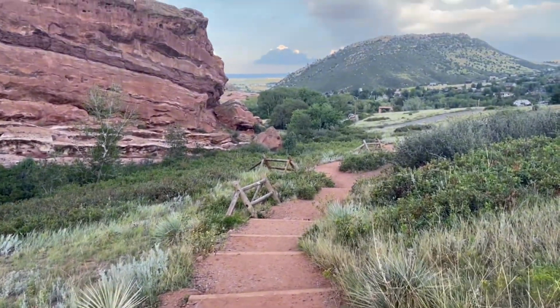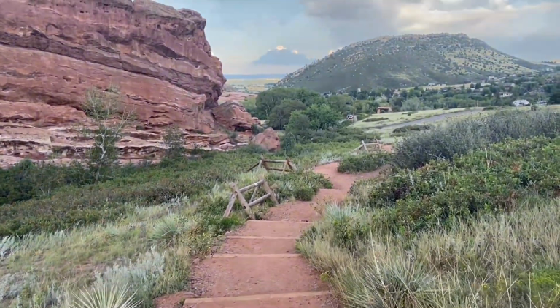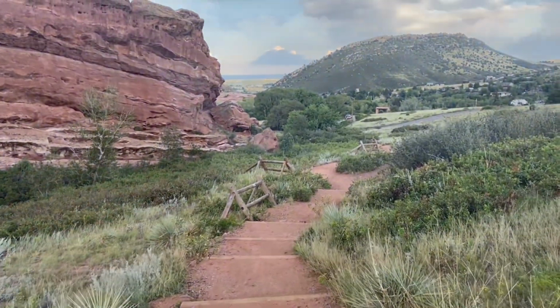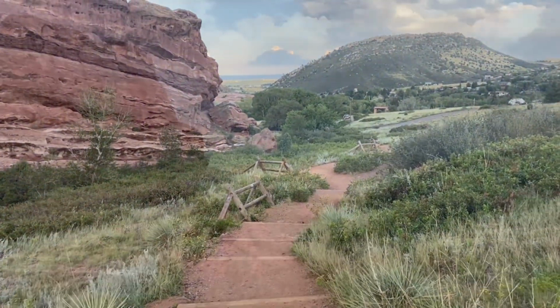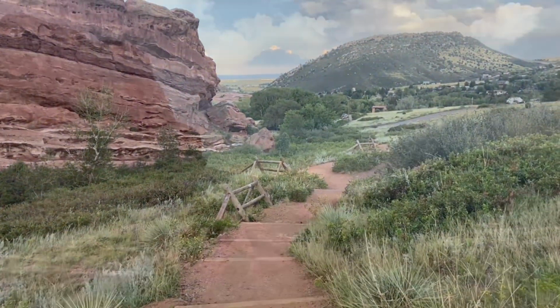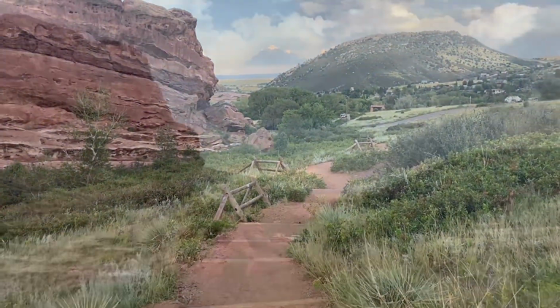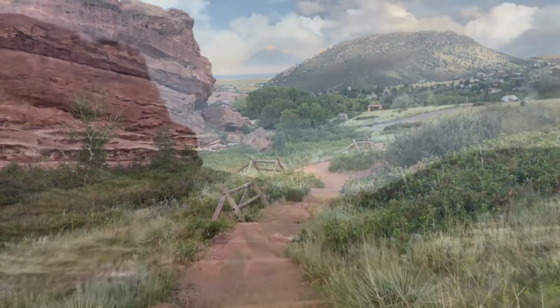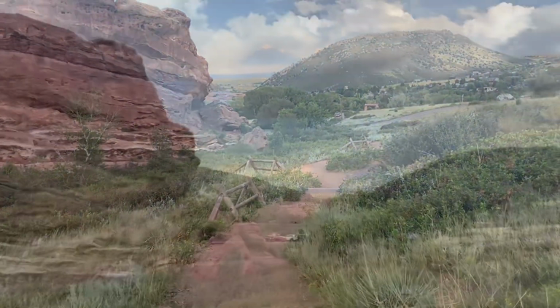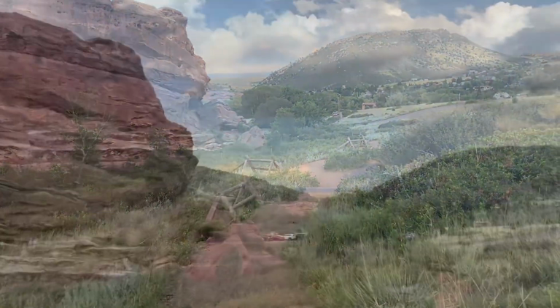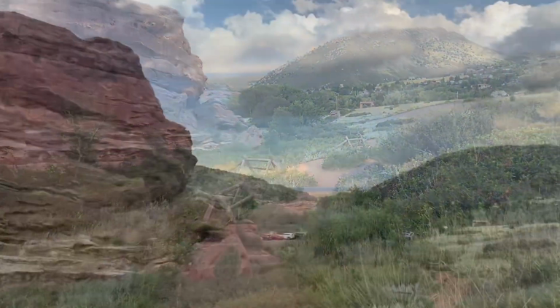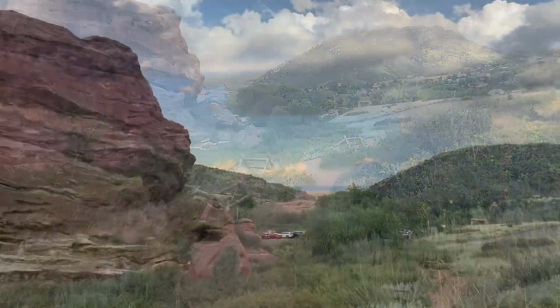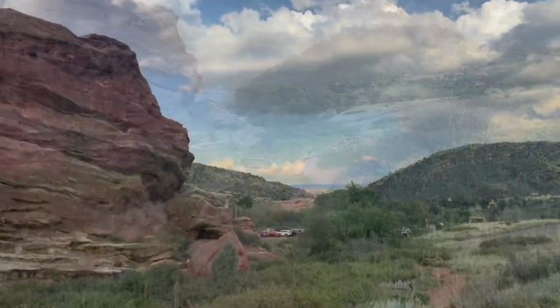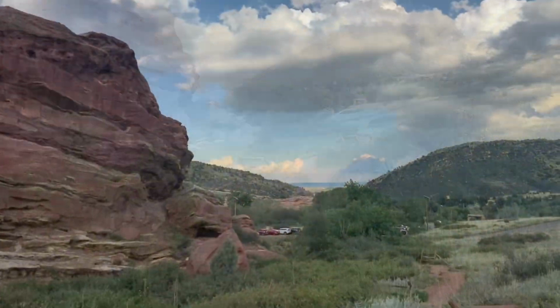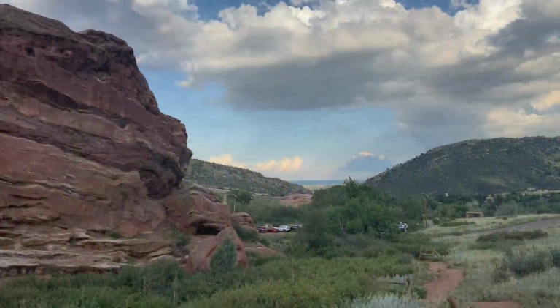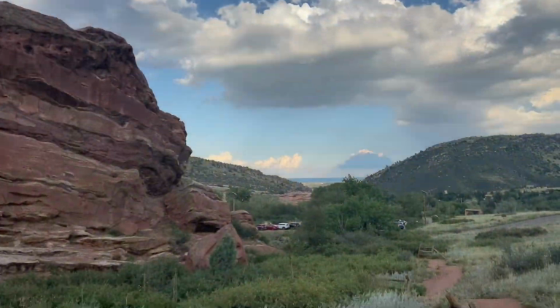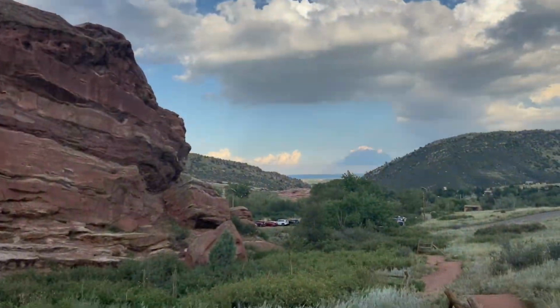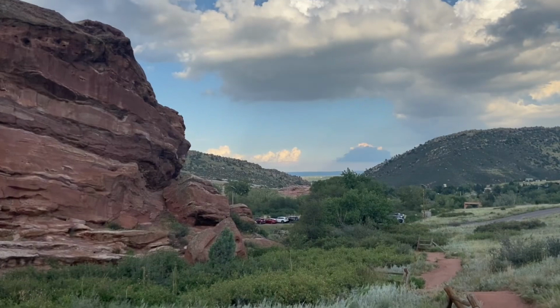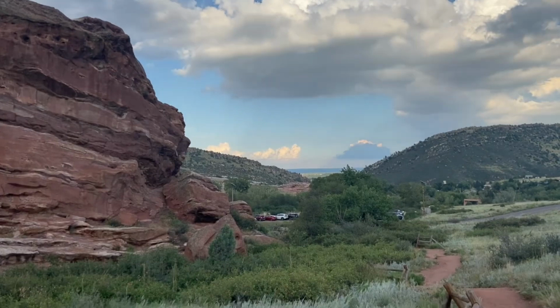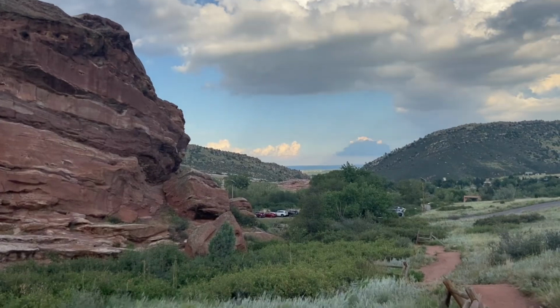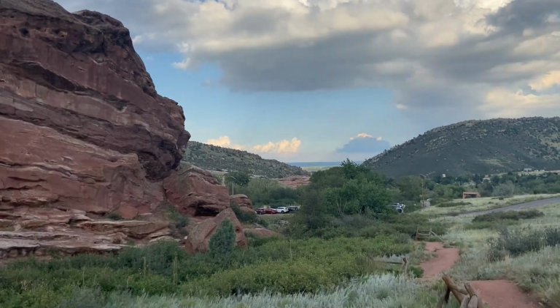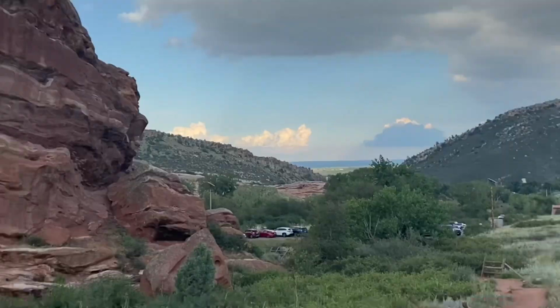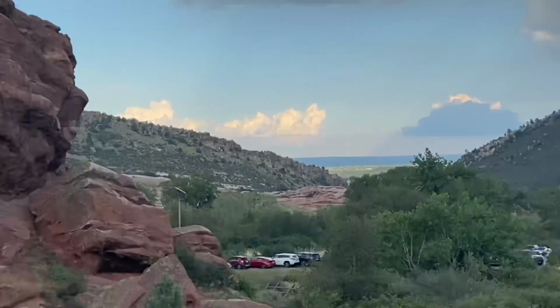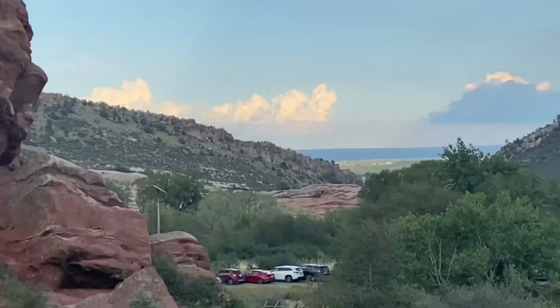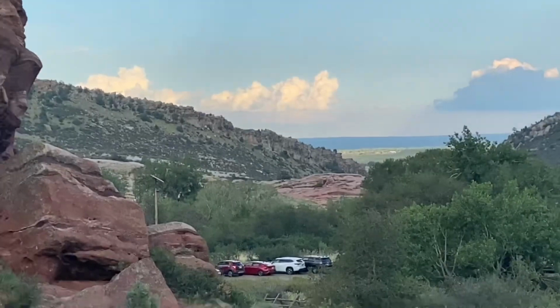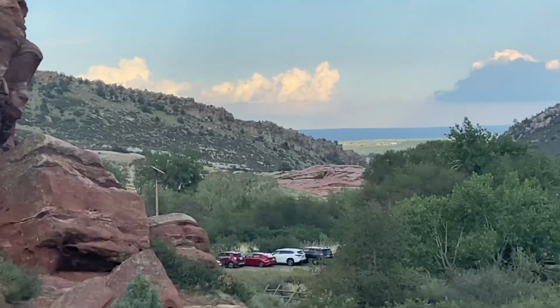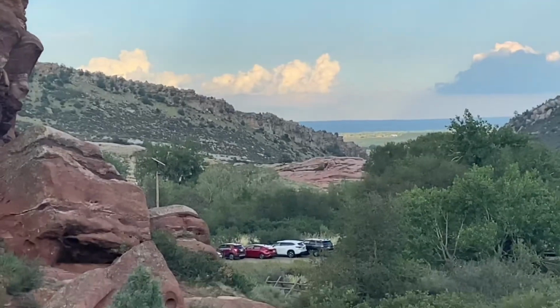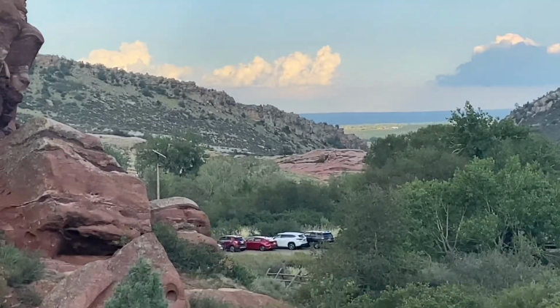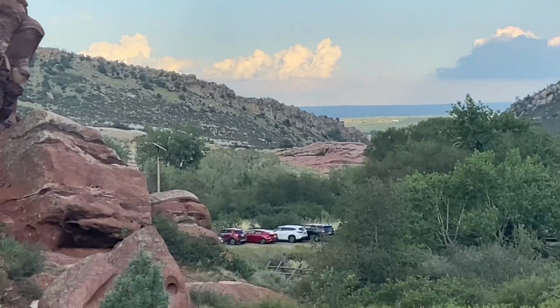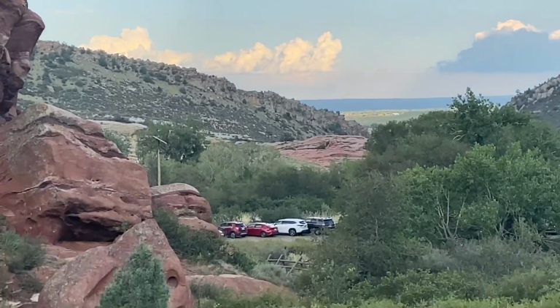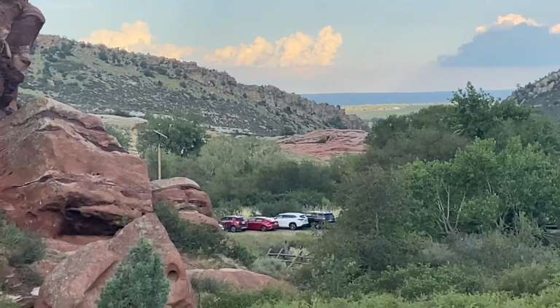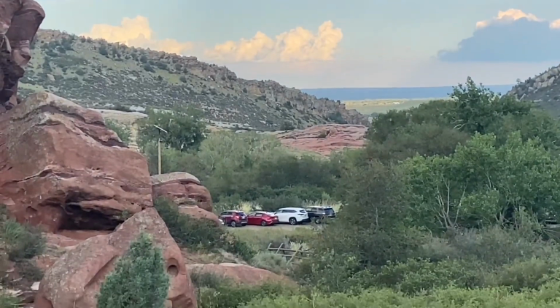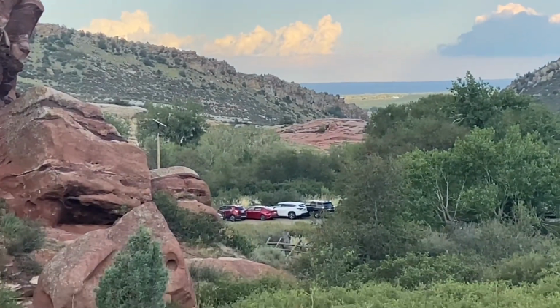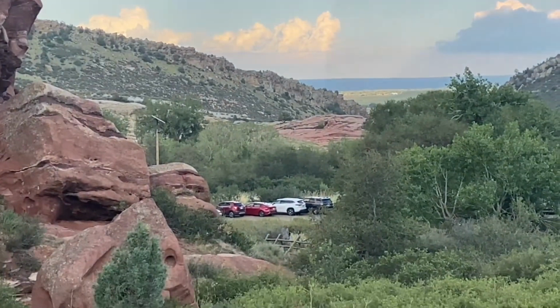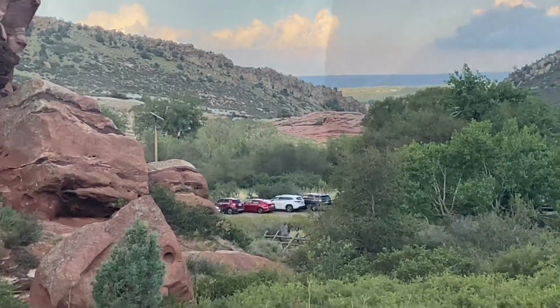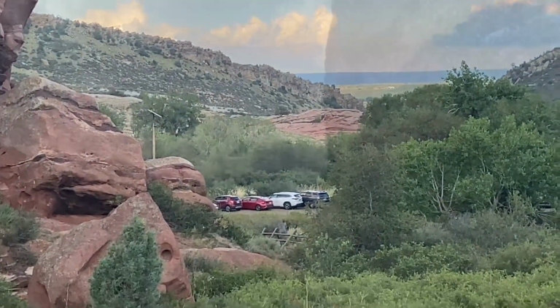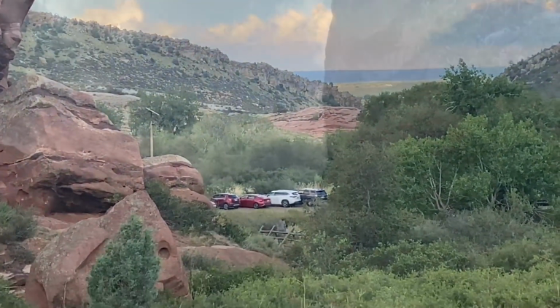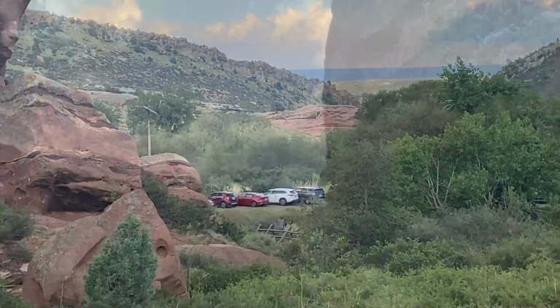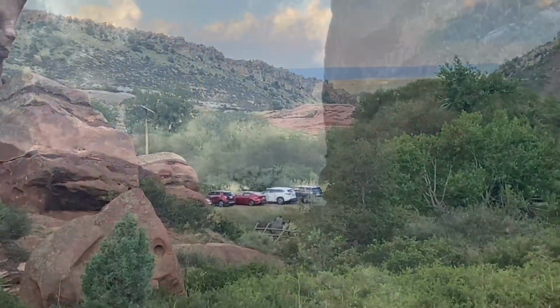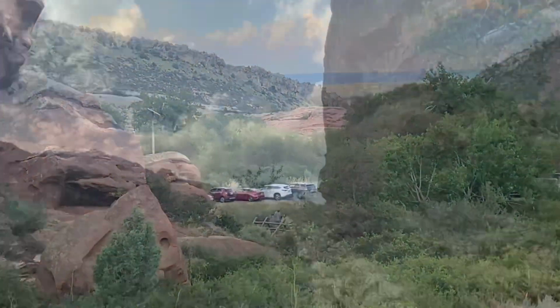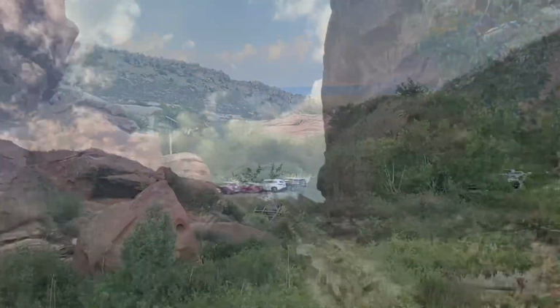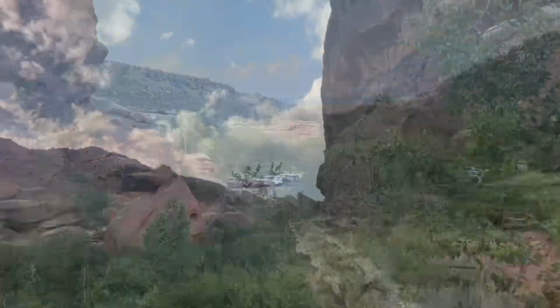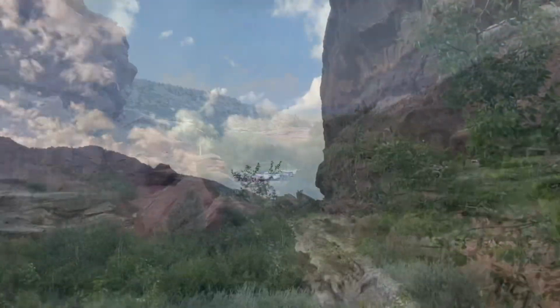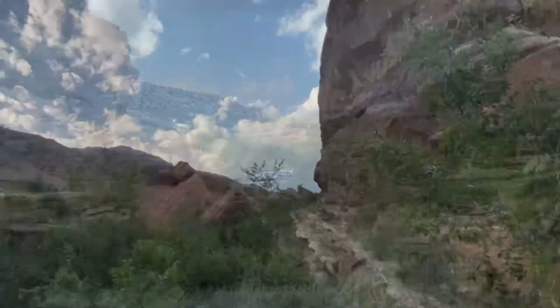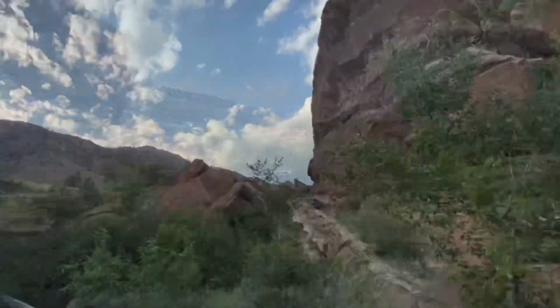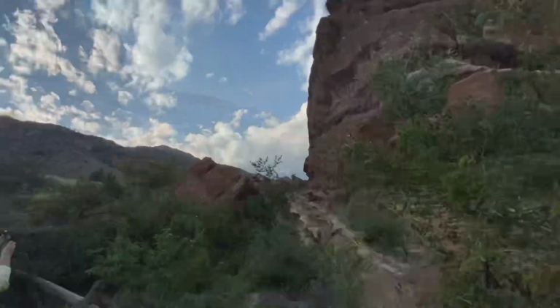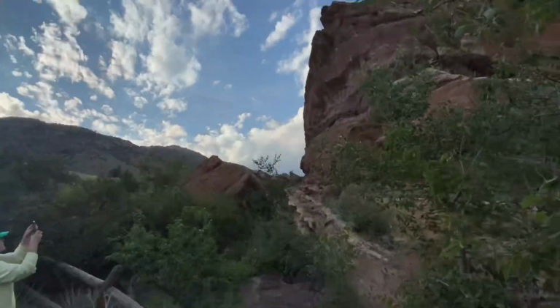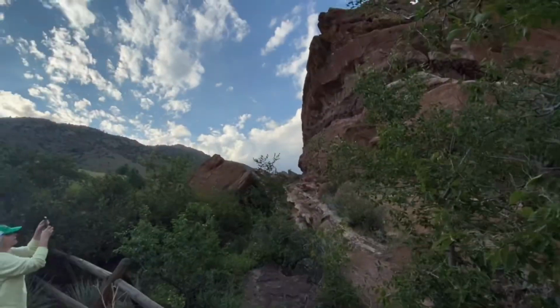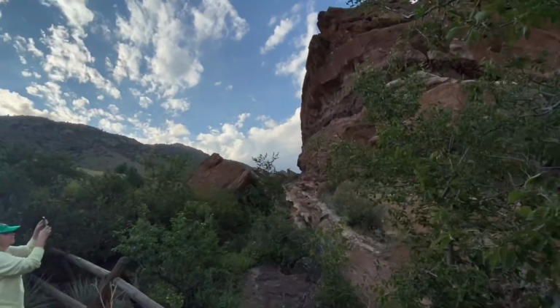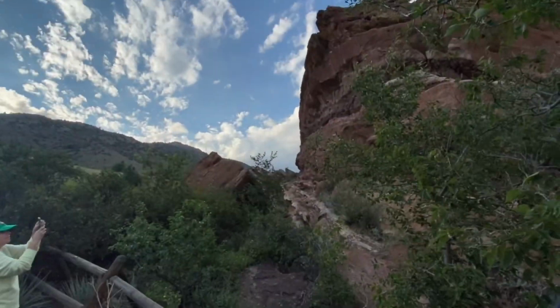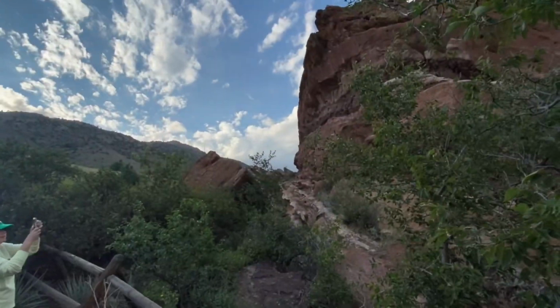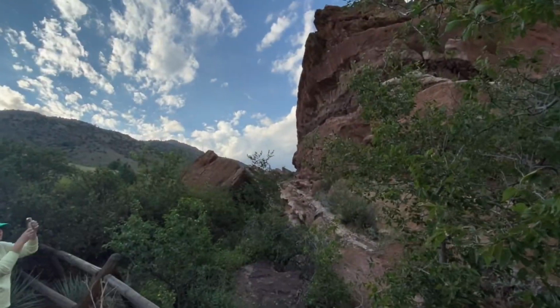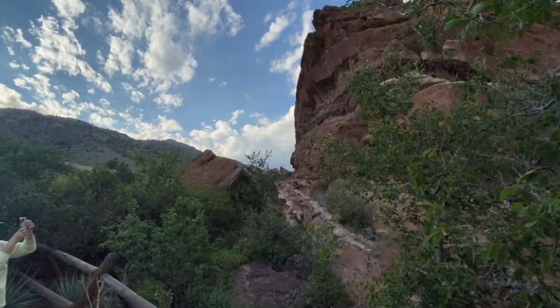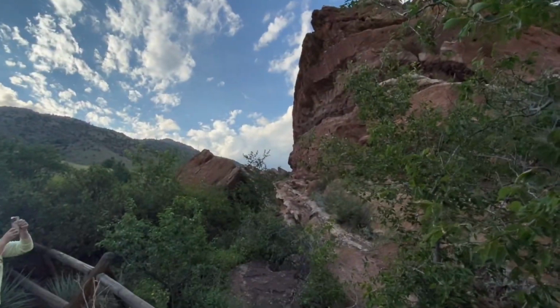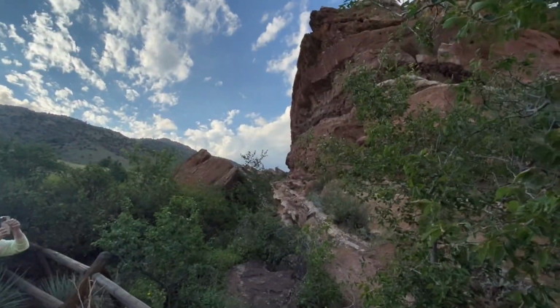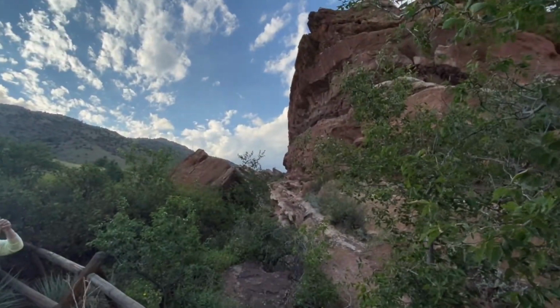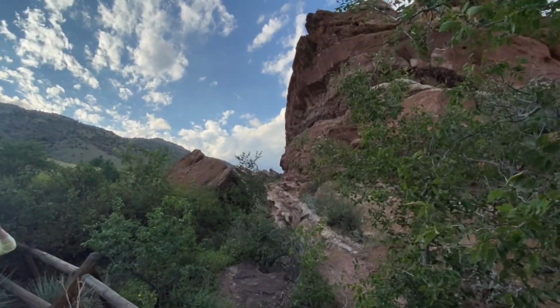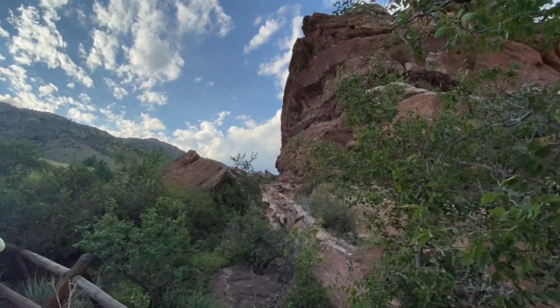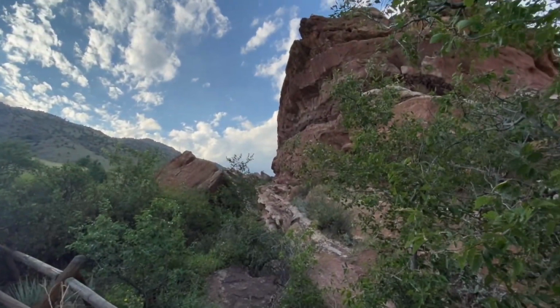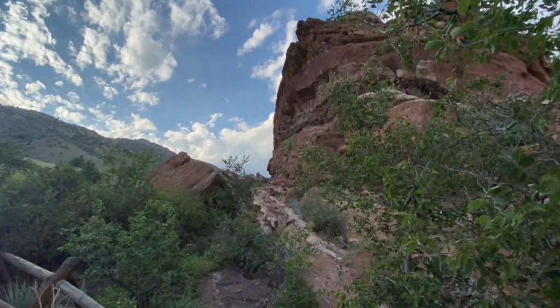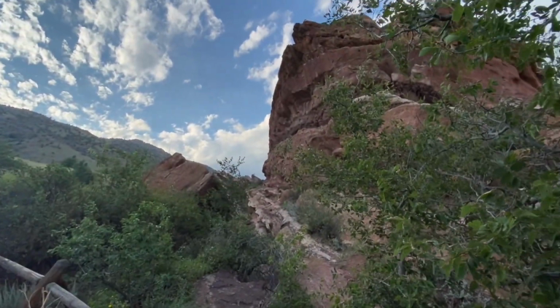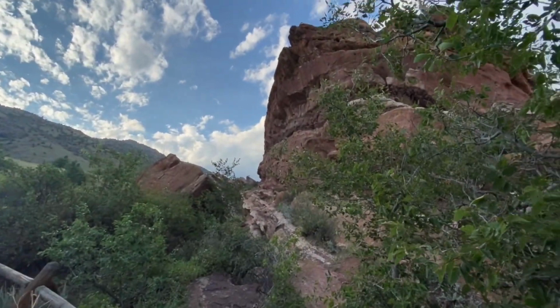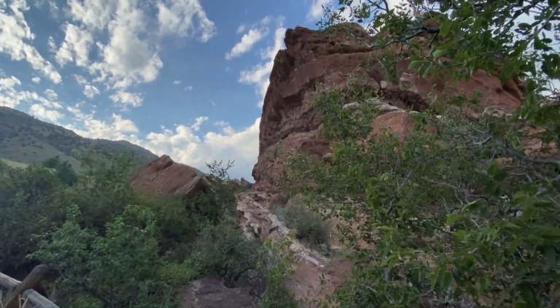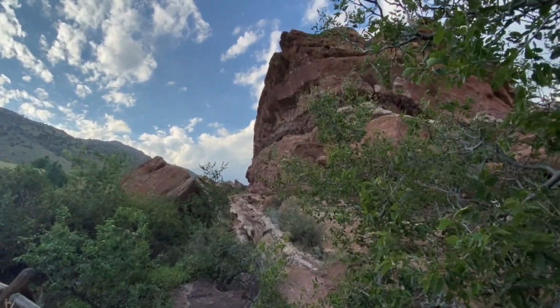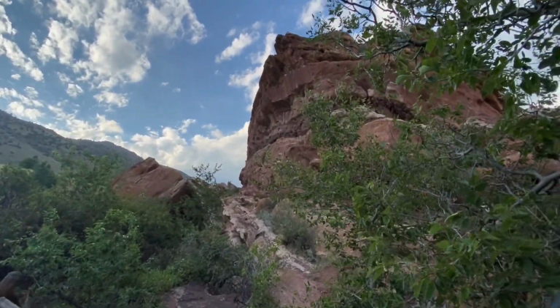What was your favorite location in this week's video? I'm willing to bet it was Red Rock Amphitheater — don't ask me how I know, I just do.